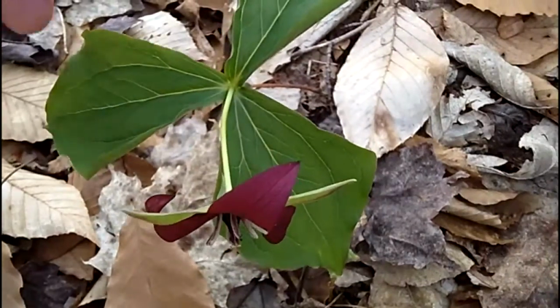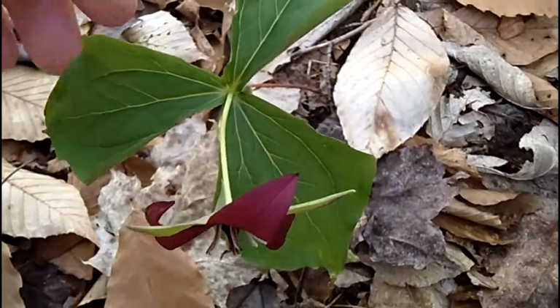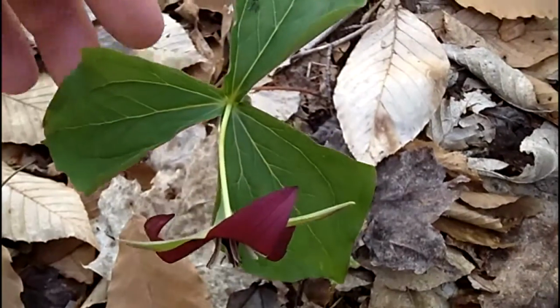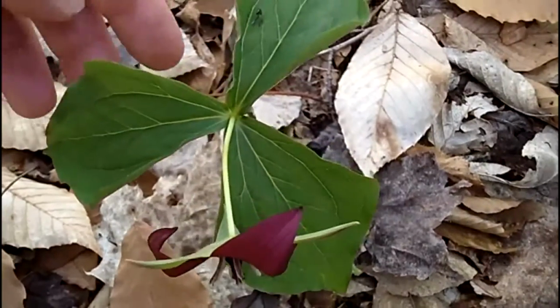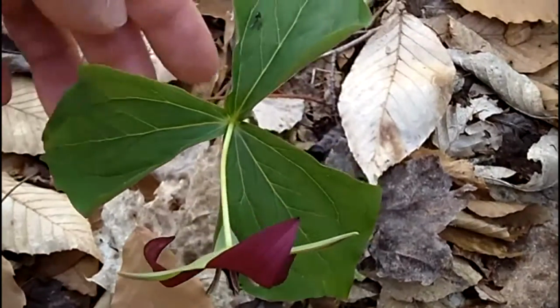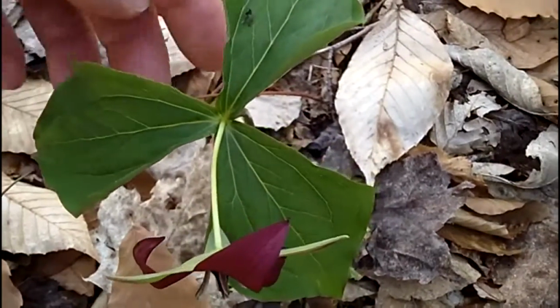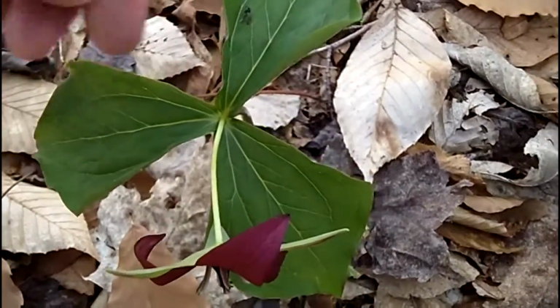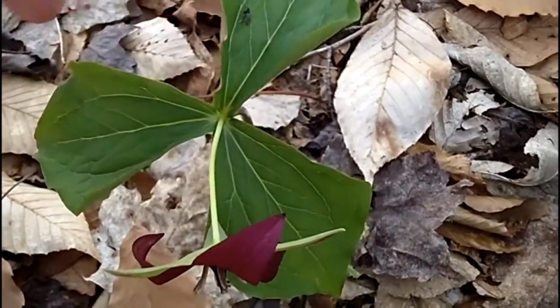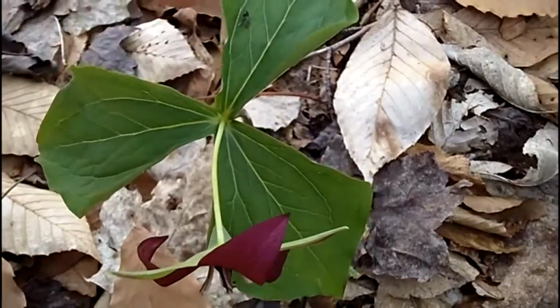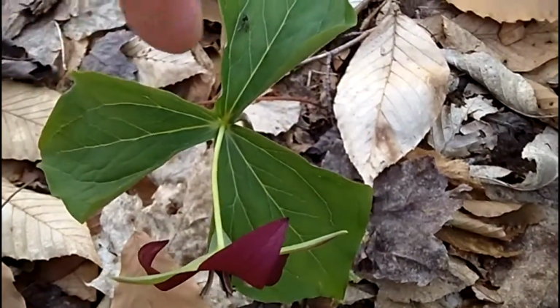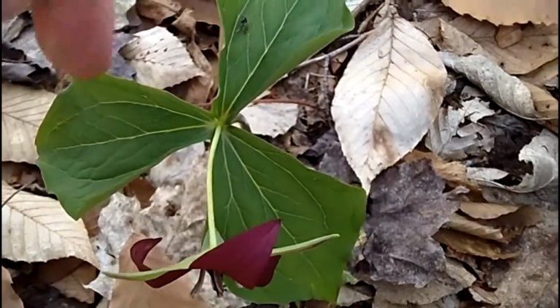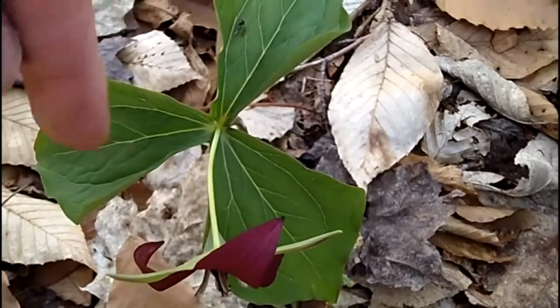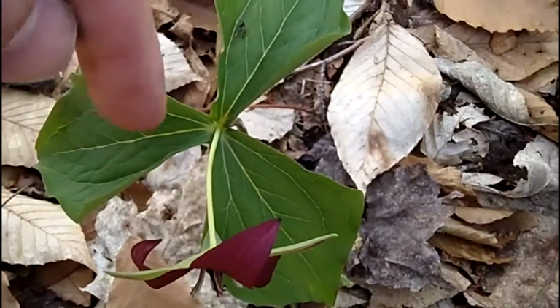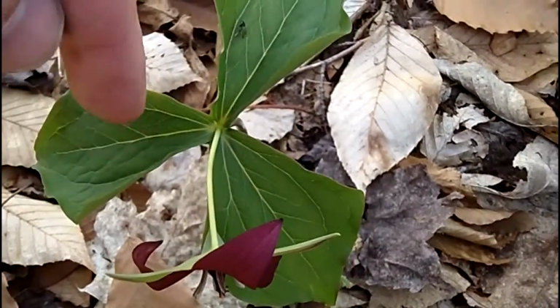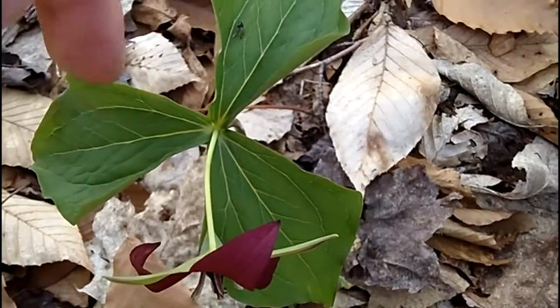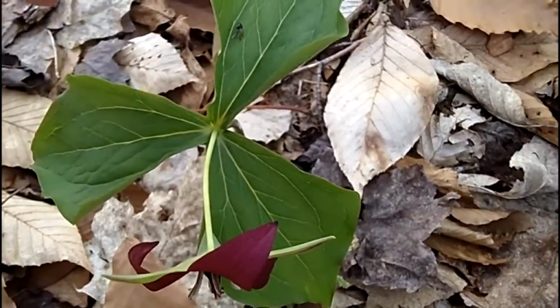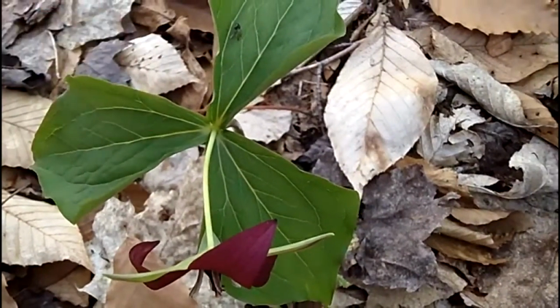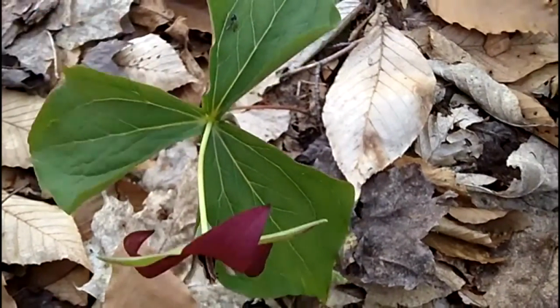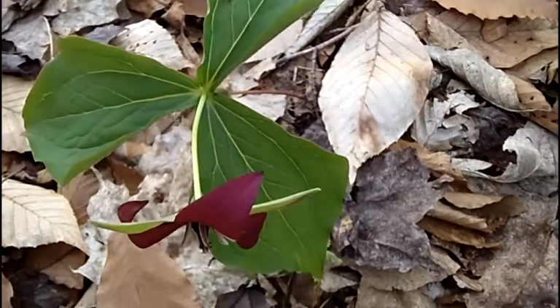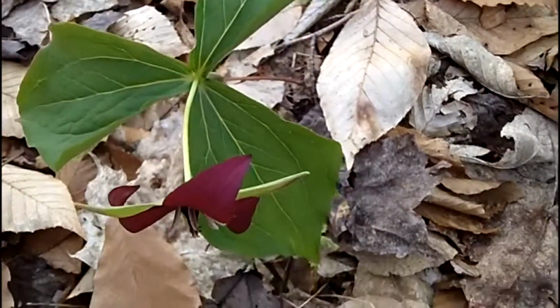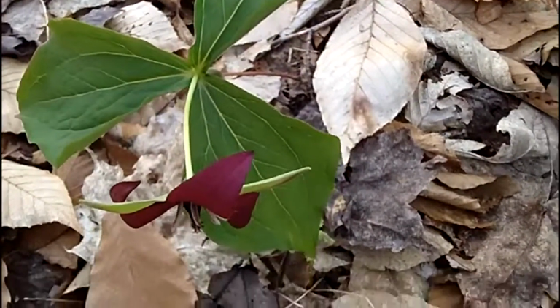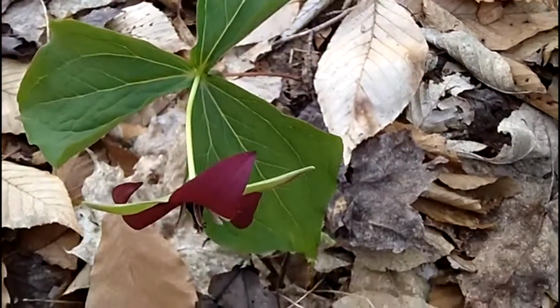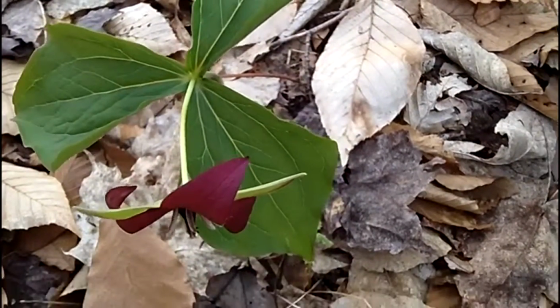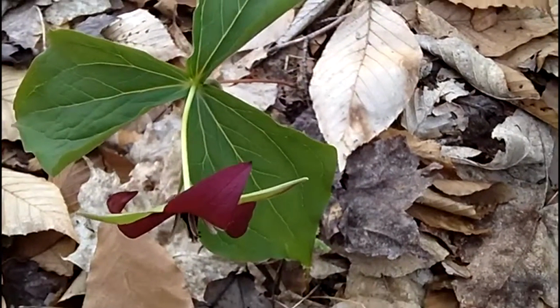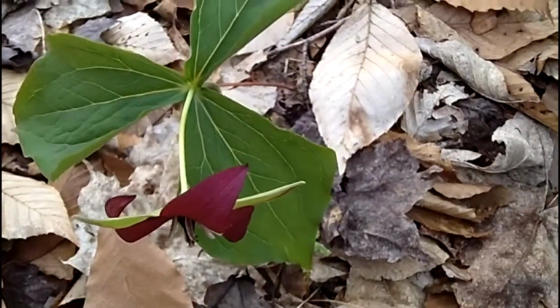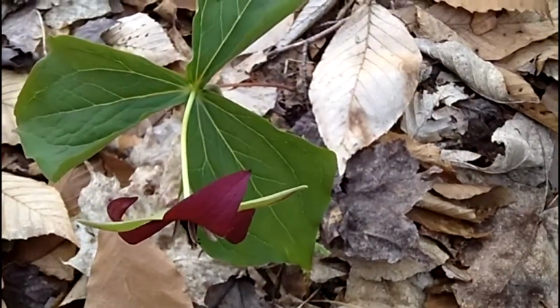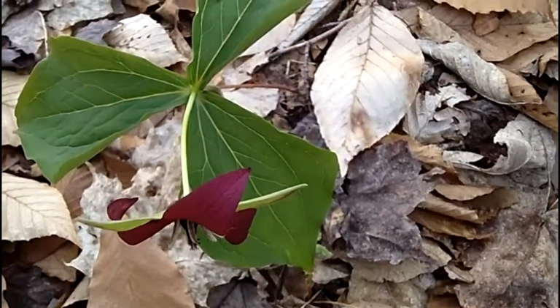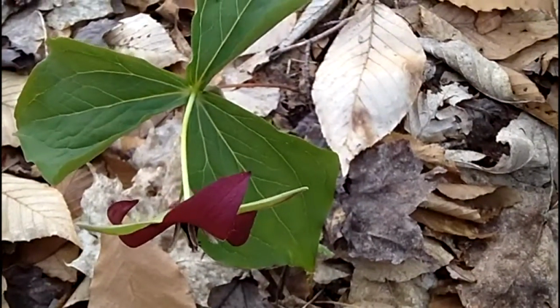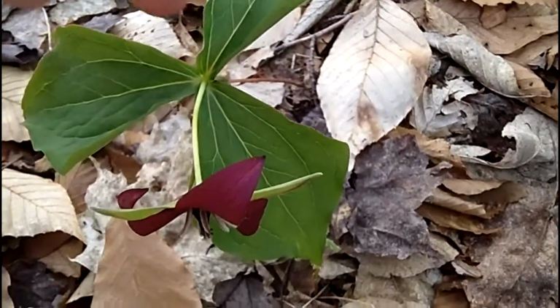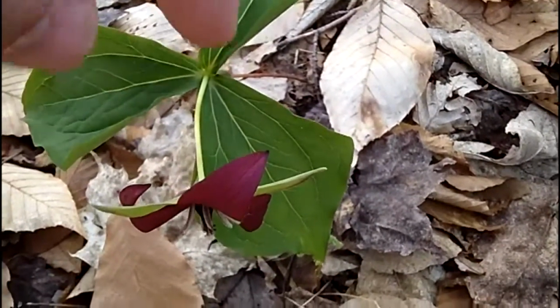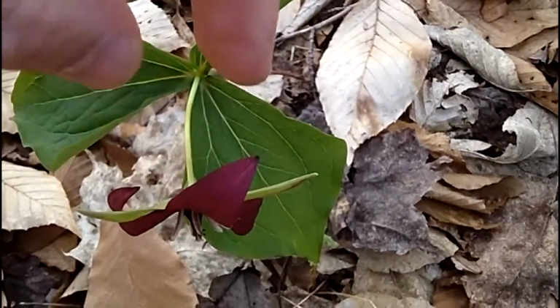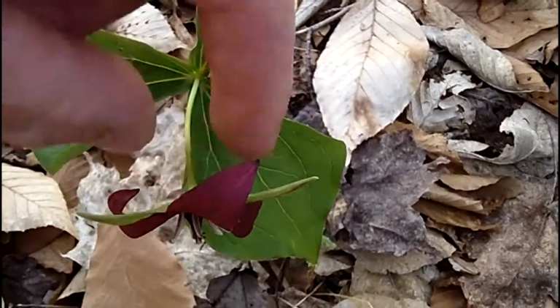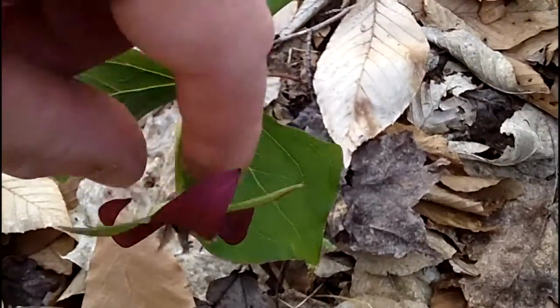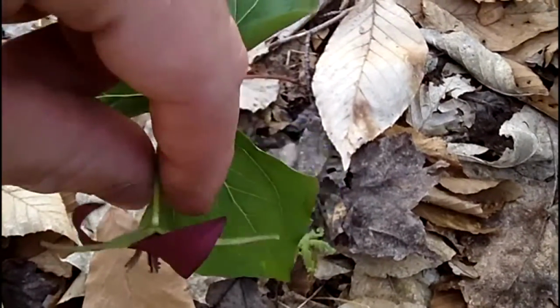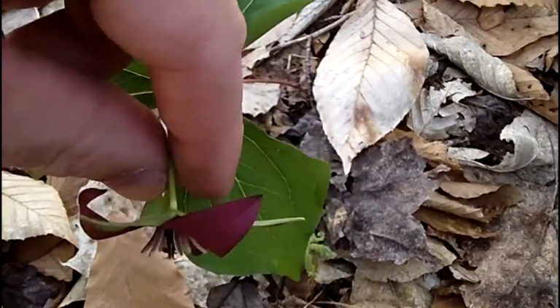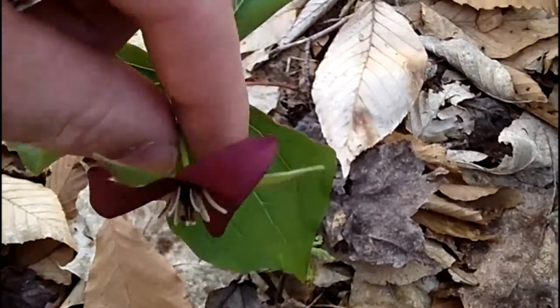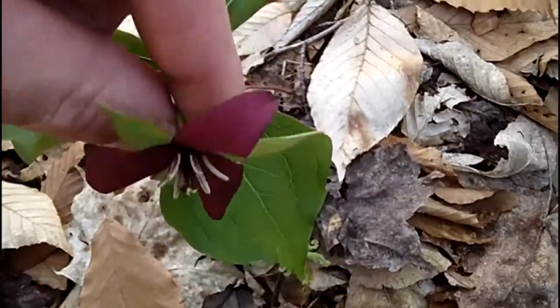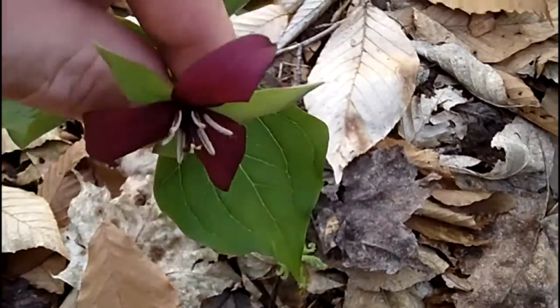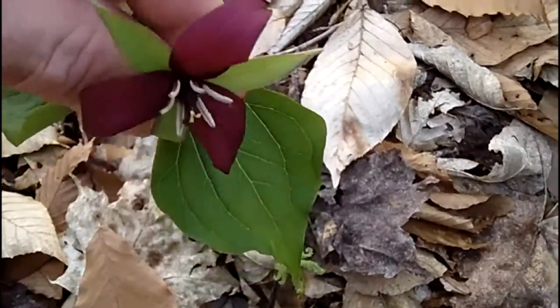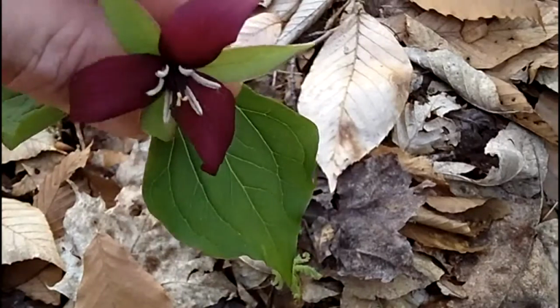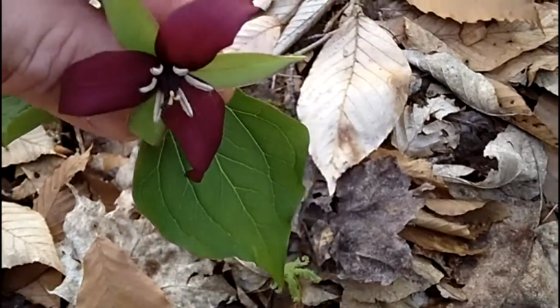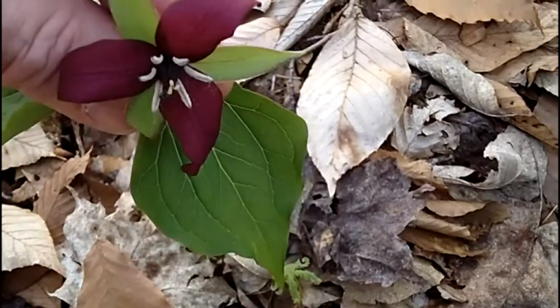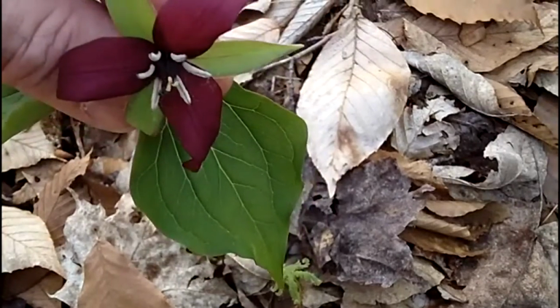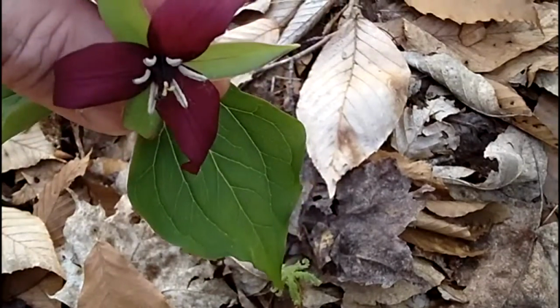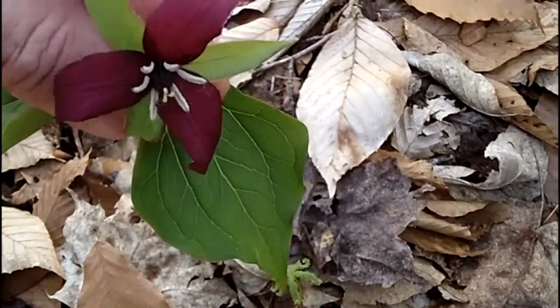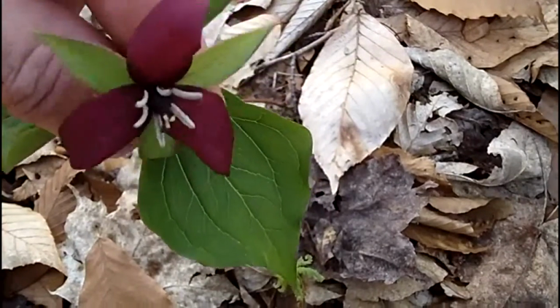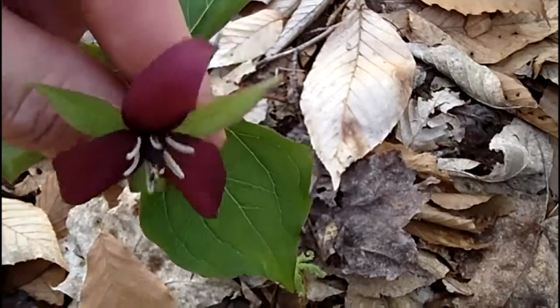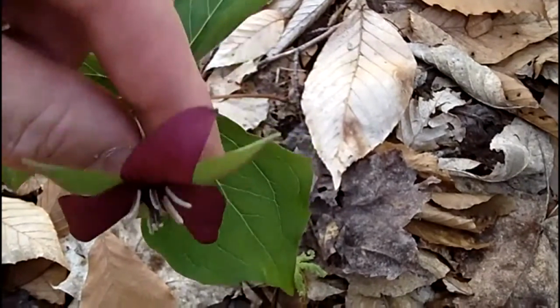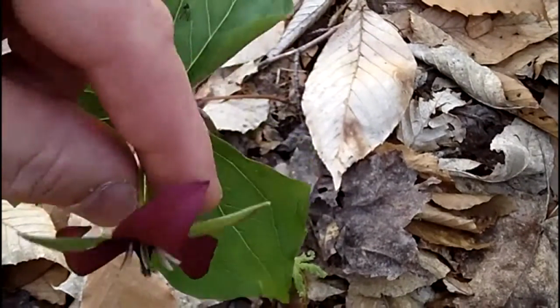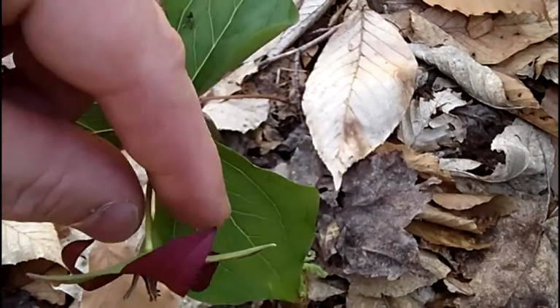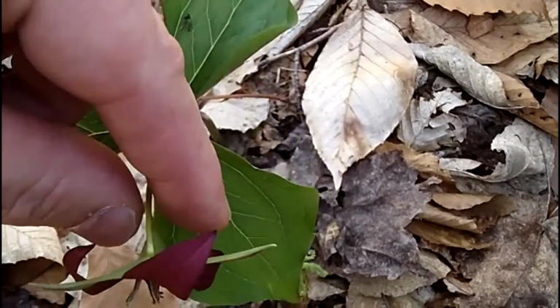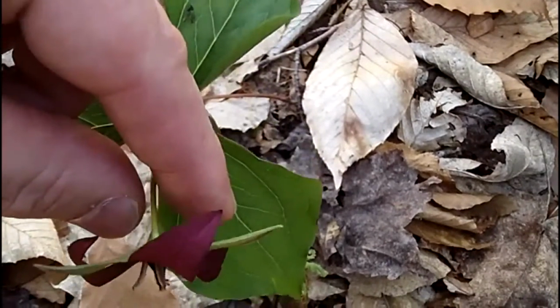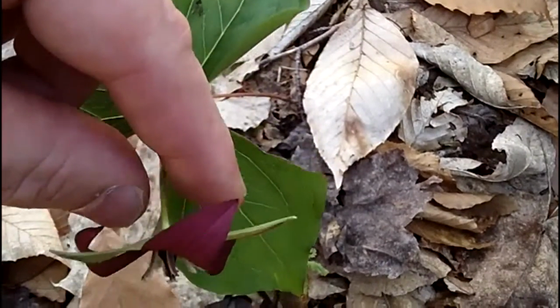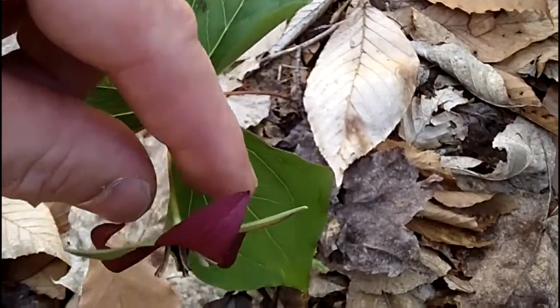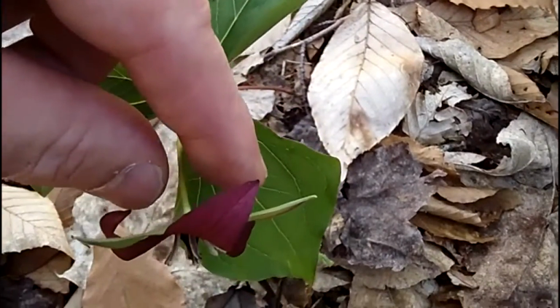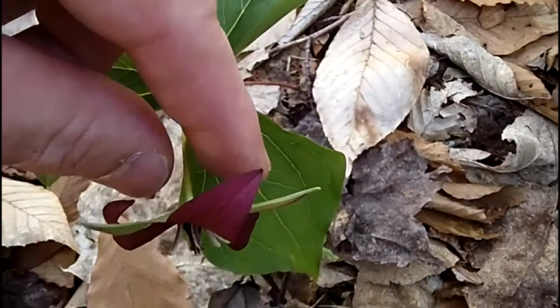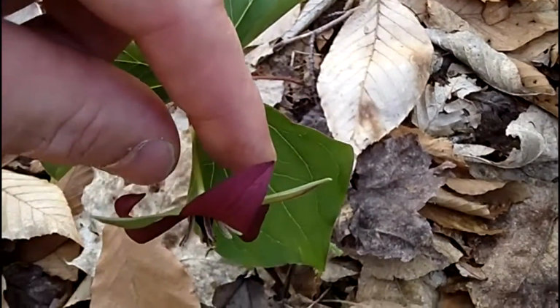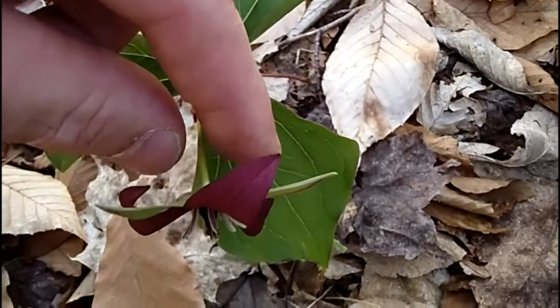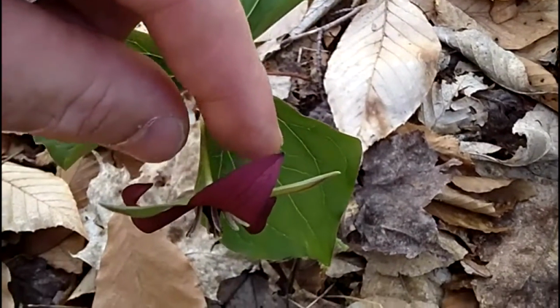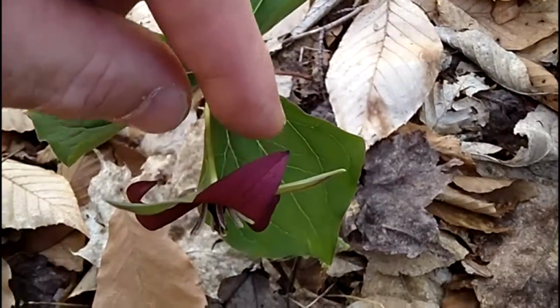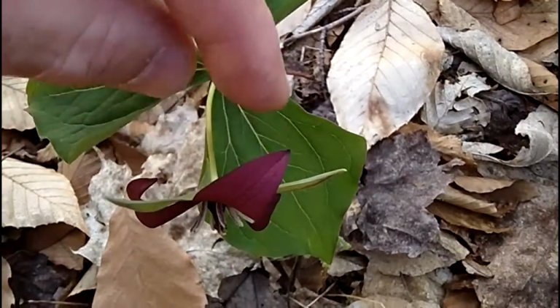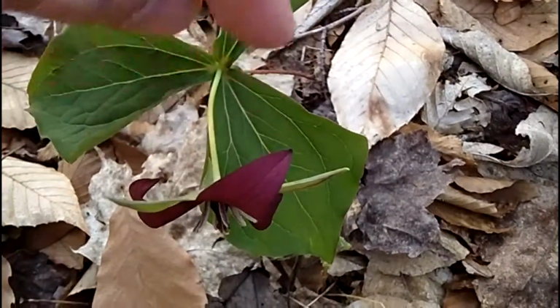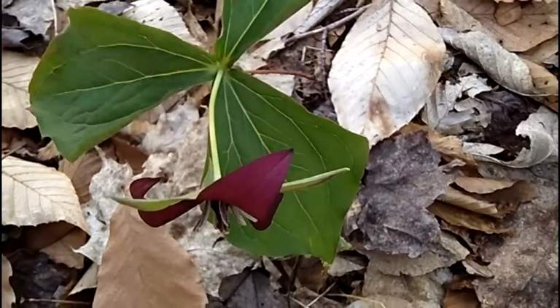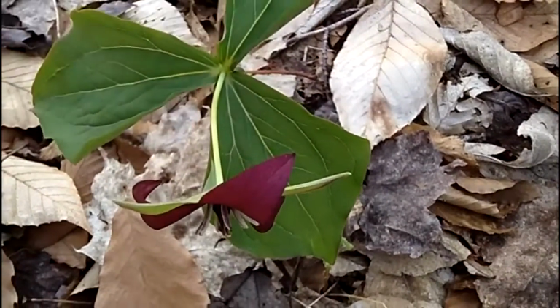And that's Trillium. You see three leaves in a whorl, three red petals, three green sepals, and a nodding flower. You found red Trillium.